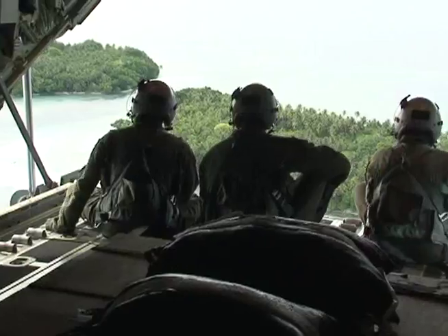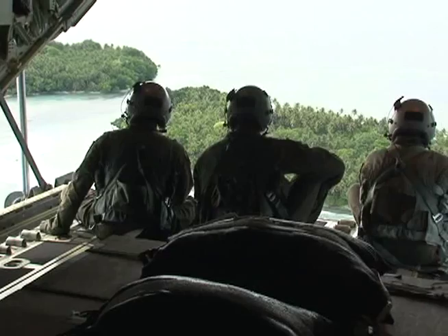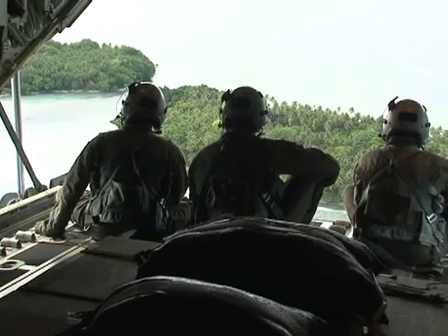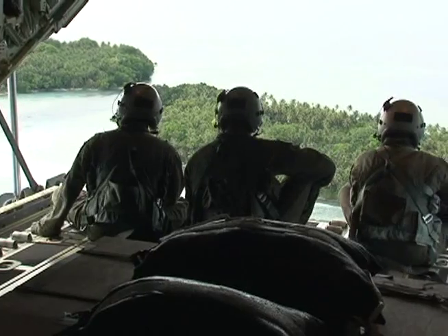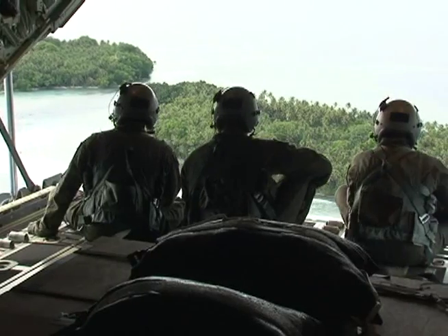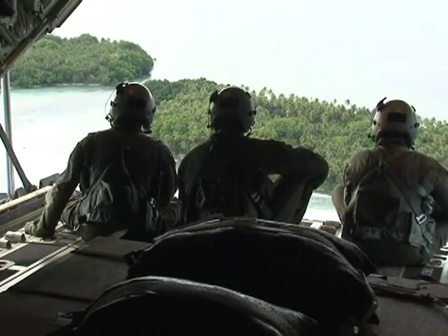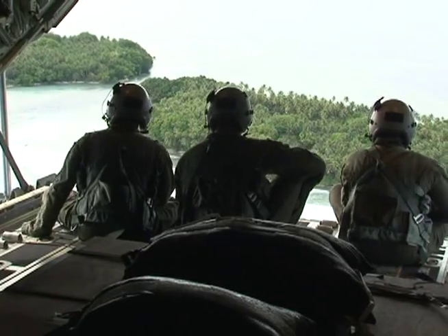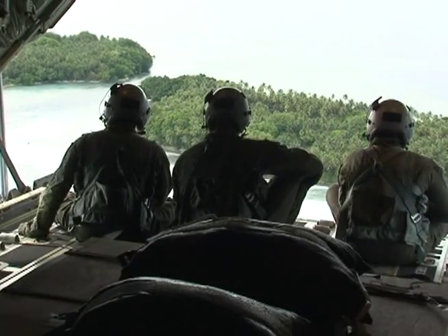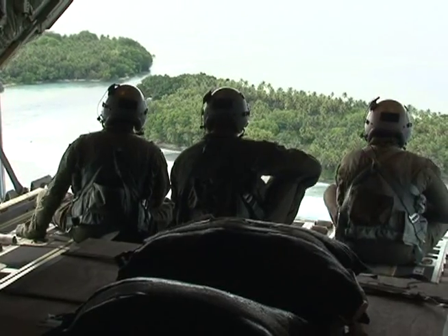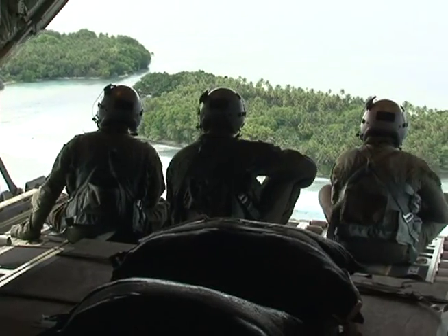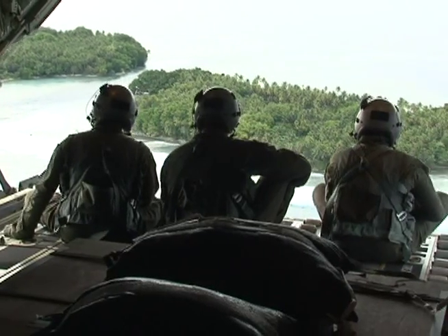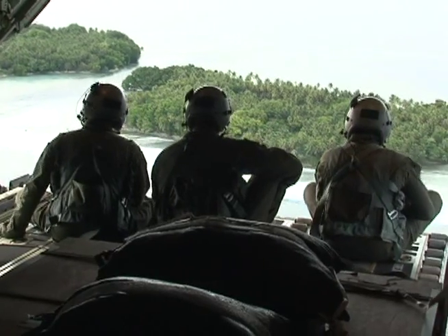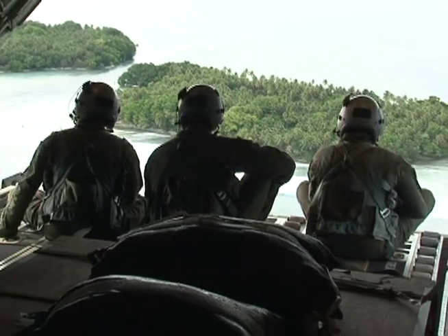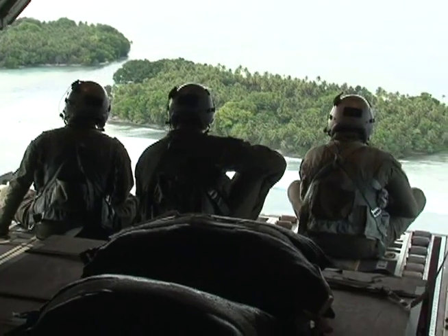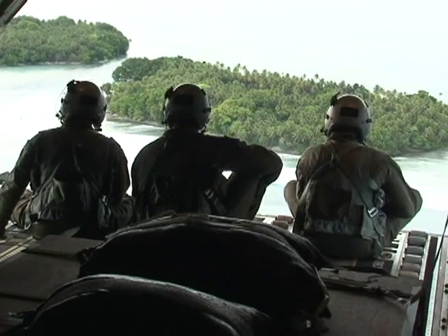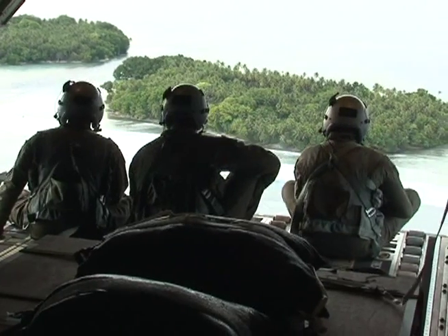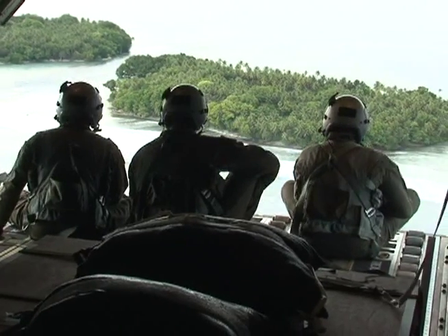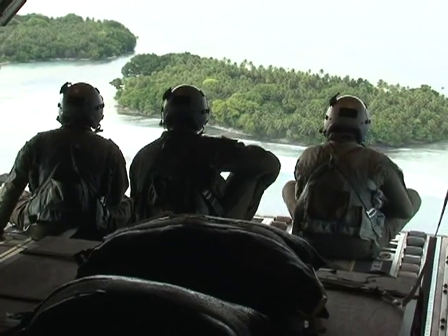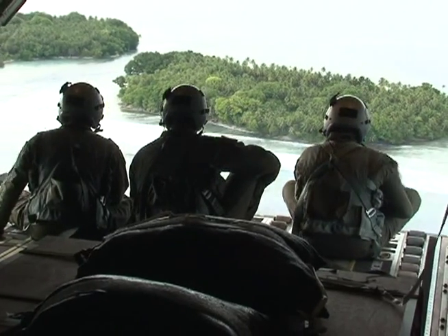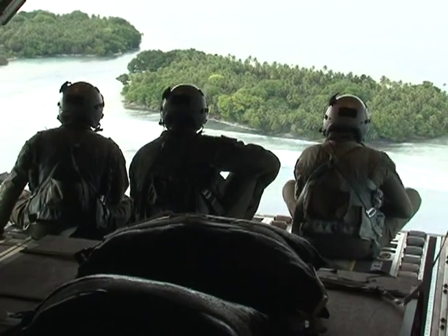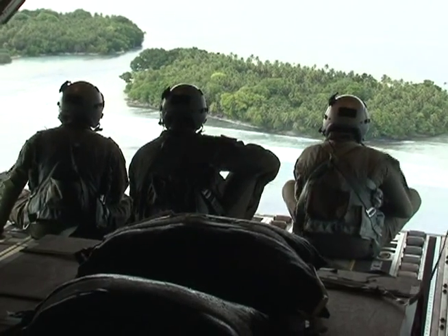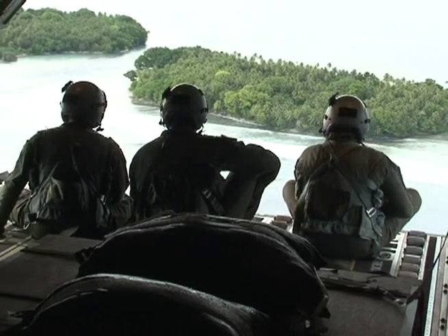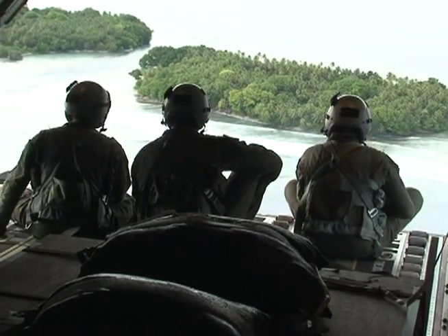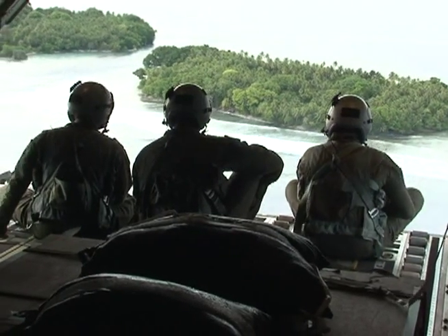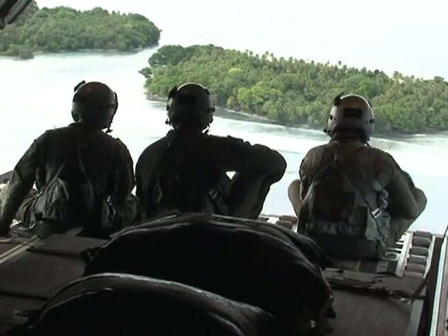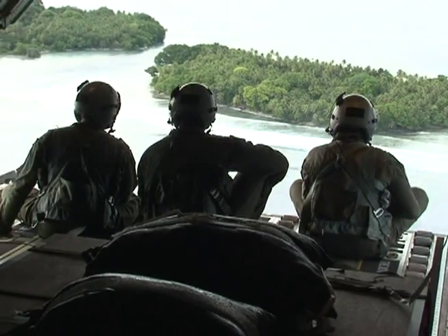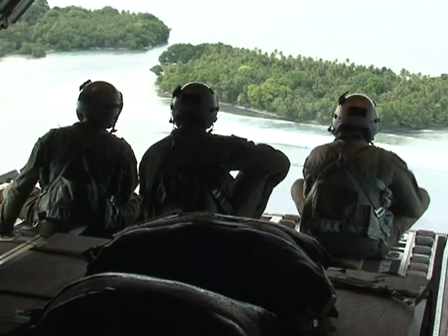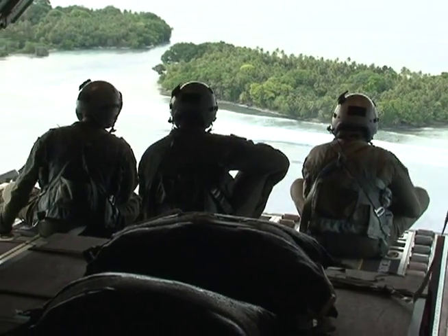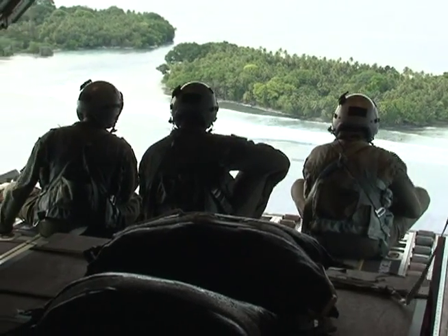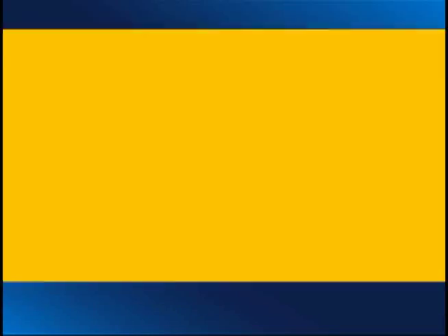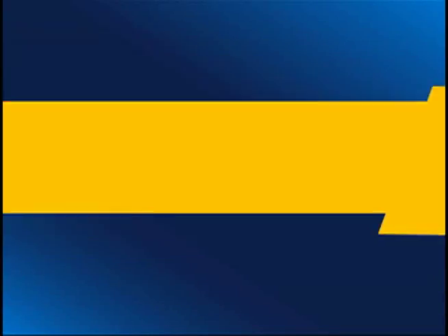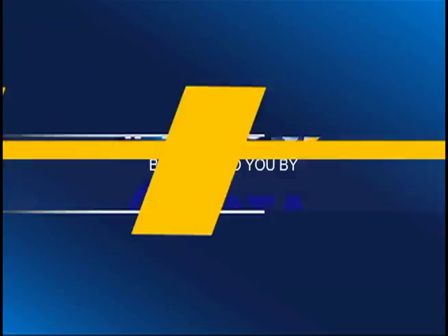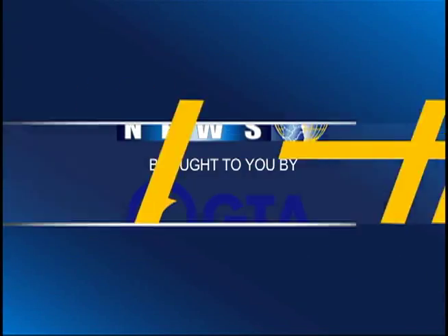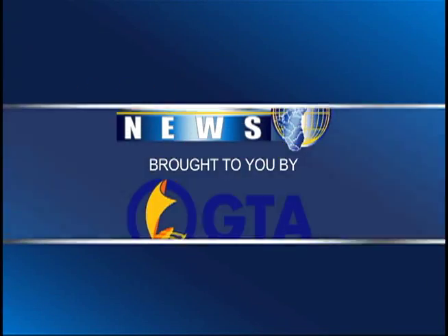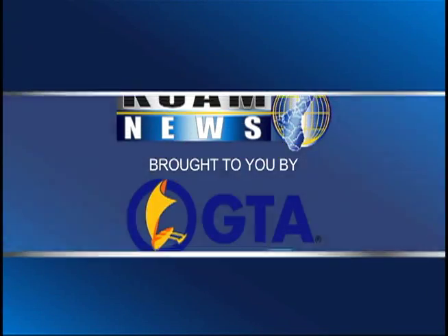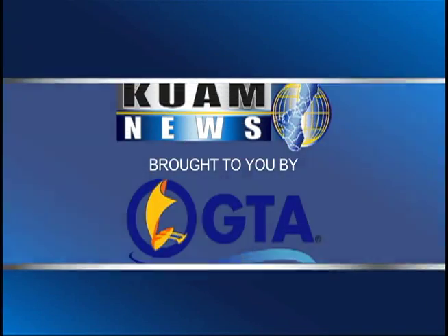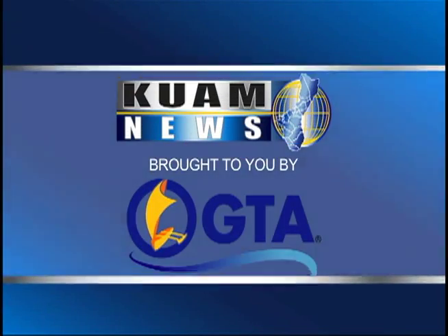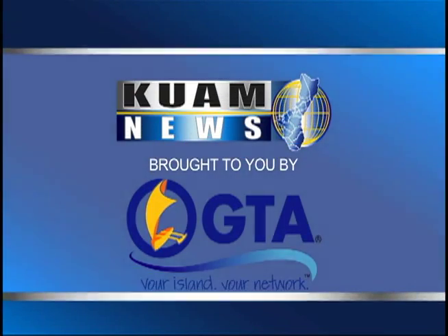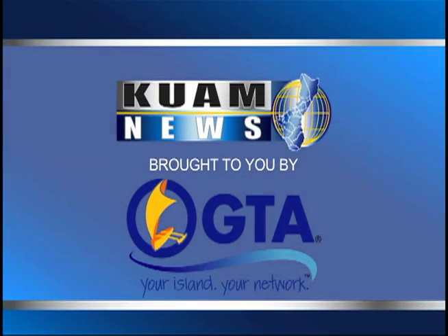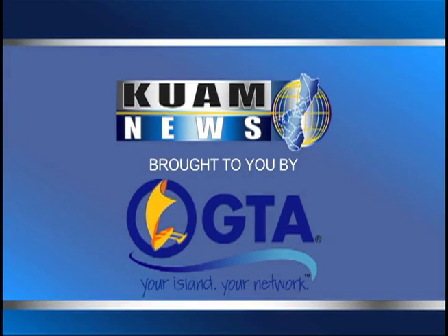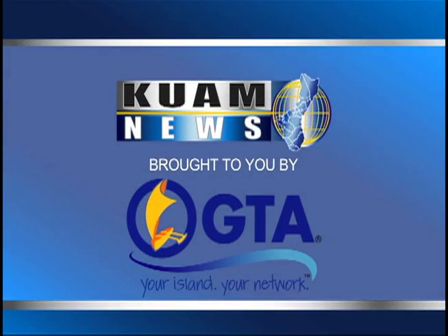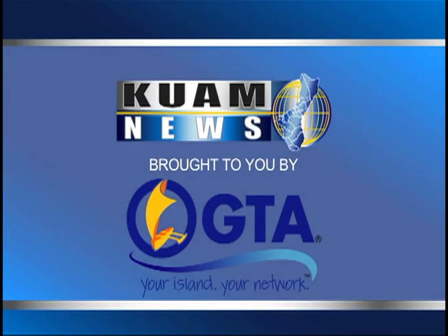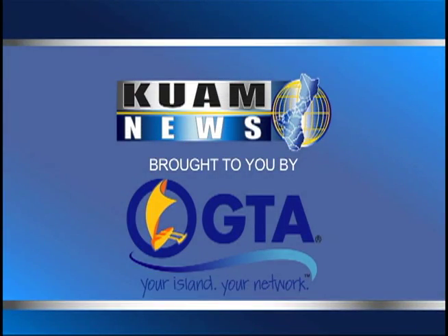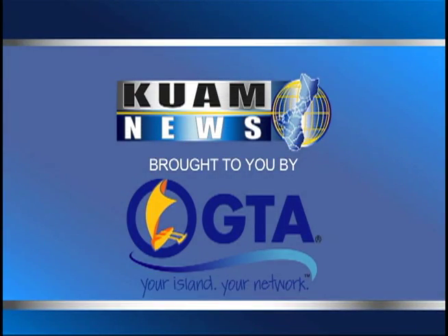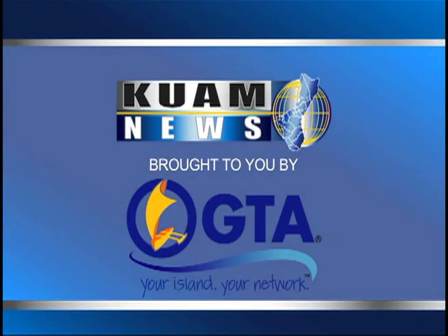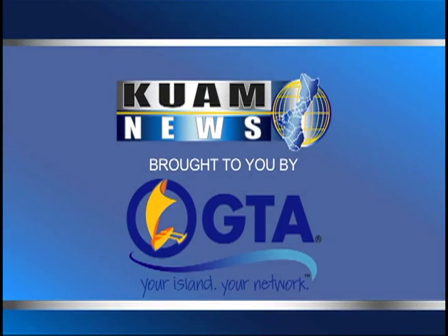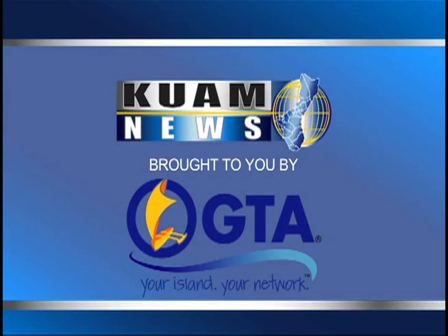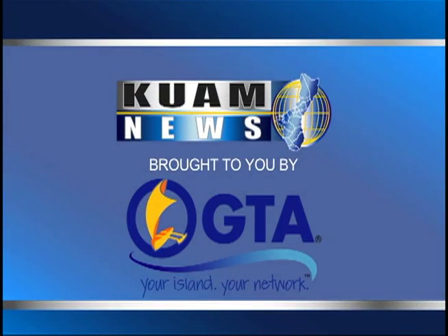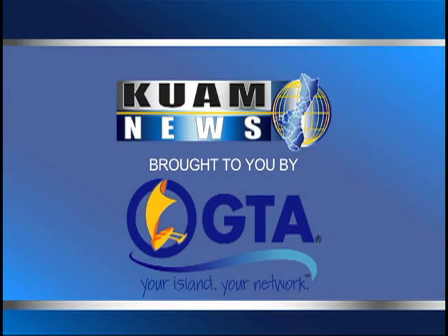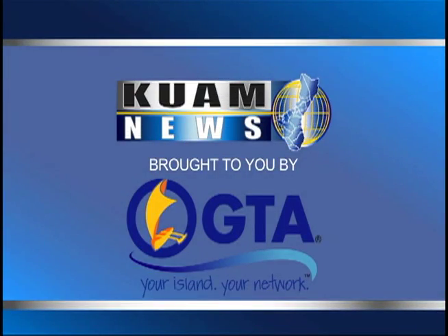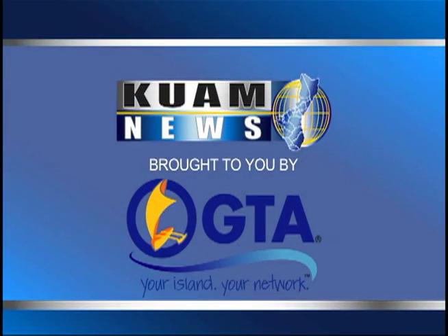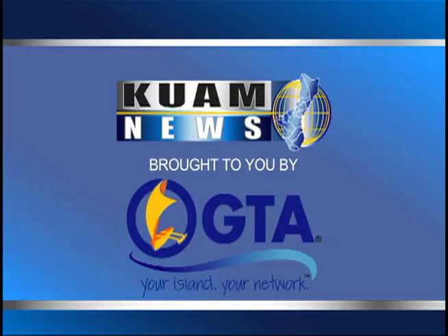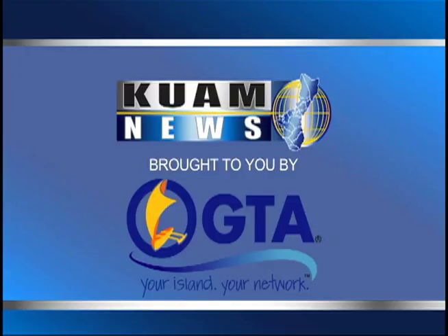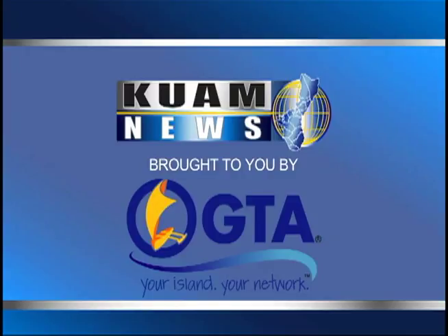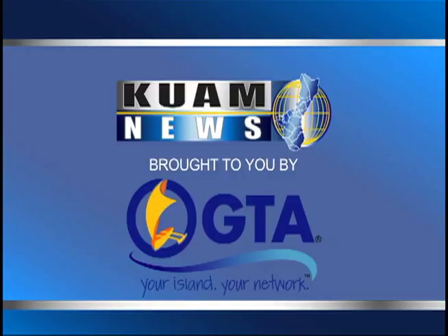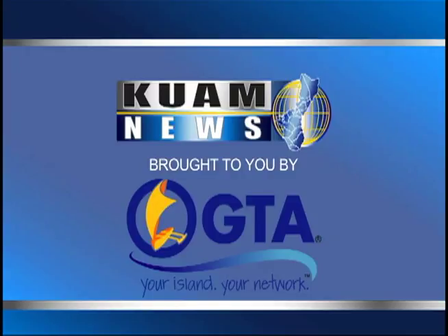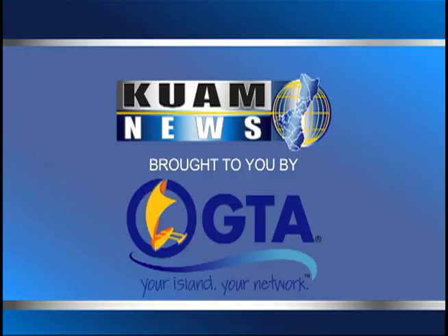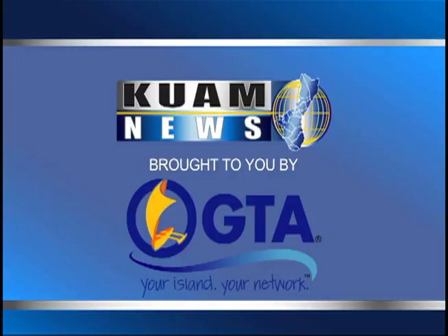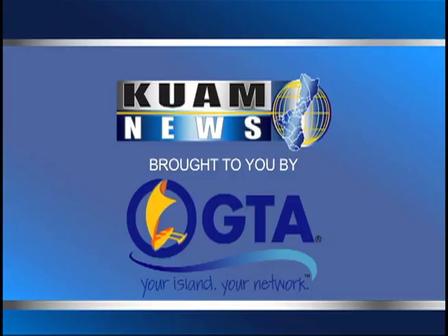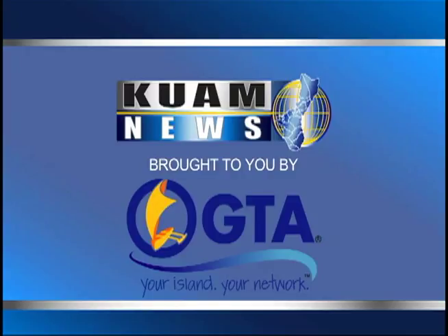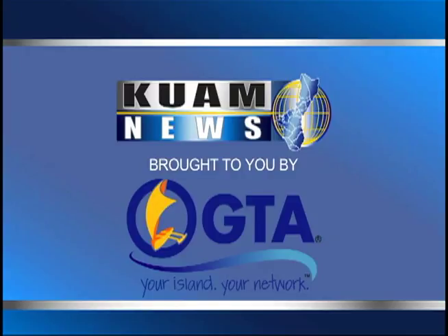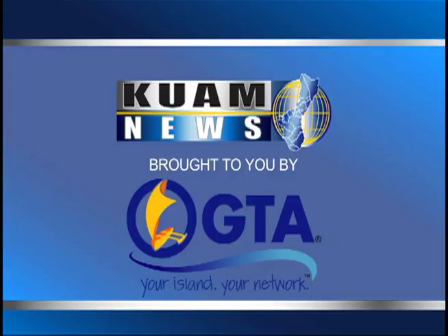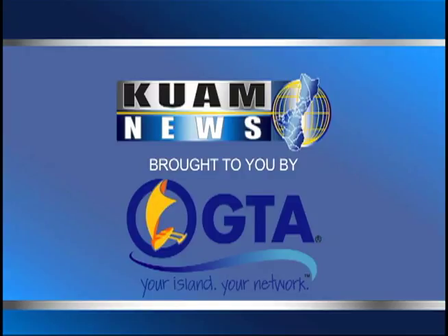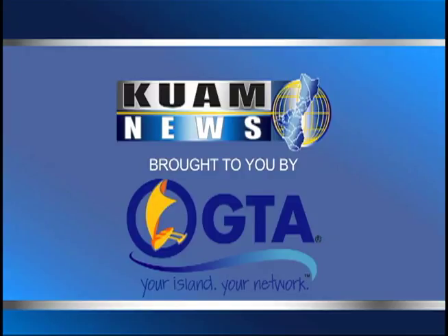Reporting for Guamzi's Network, I'm Carmen Victoria Terlahi. Brought to you by GTA, your island, your network.